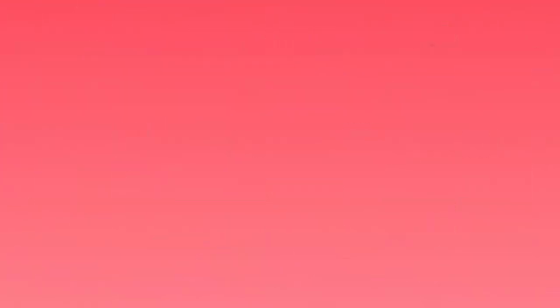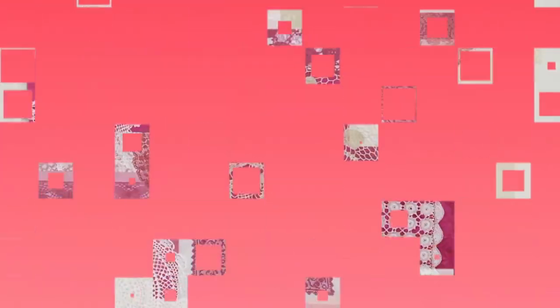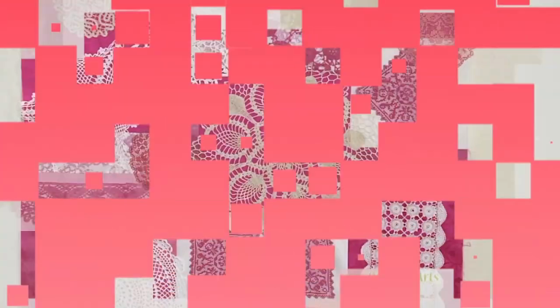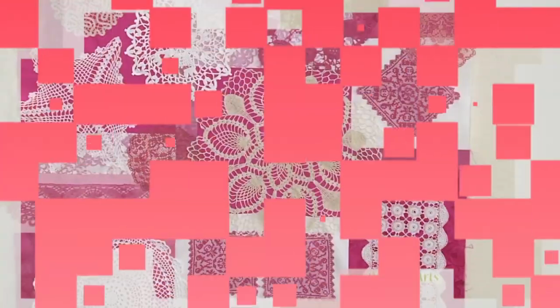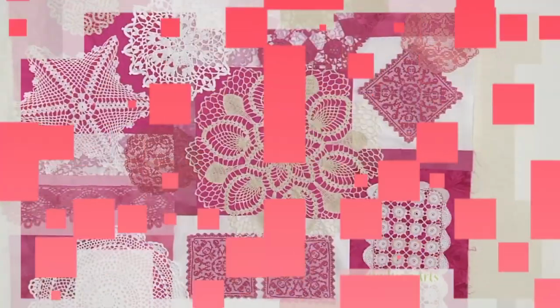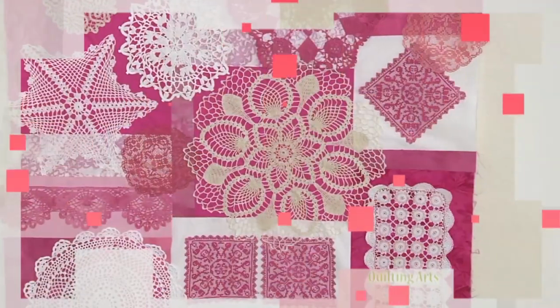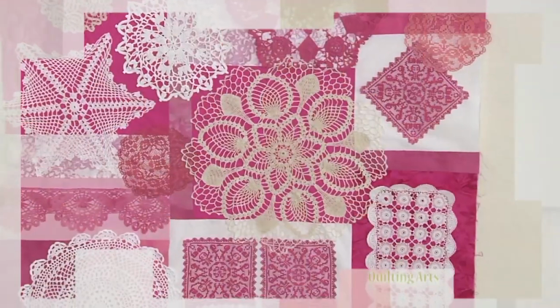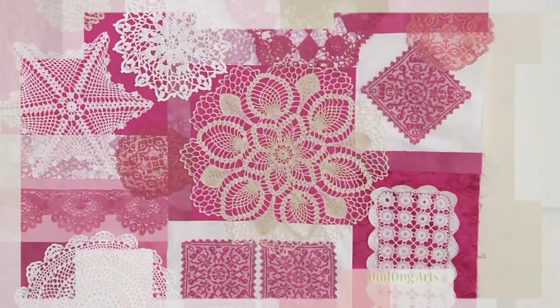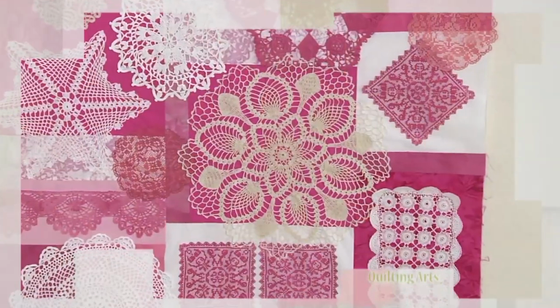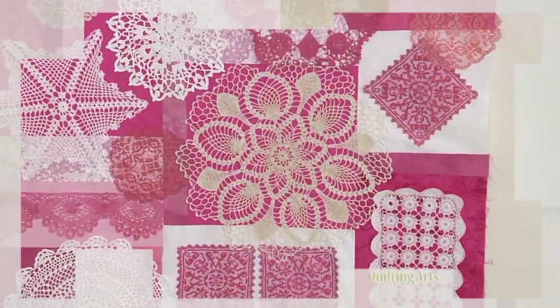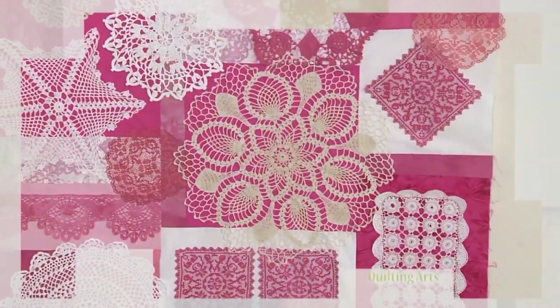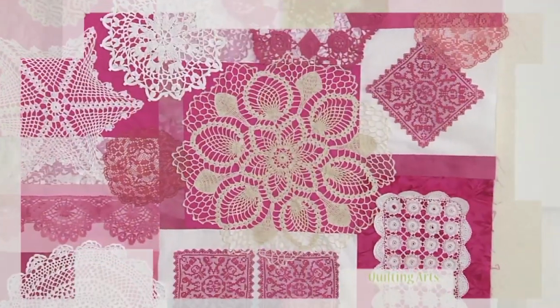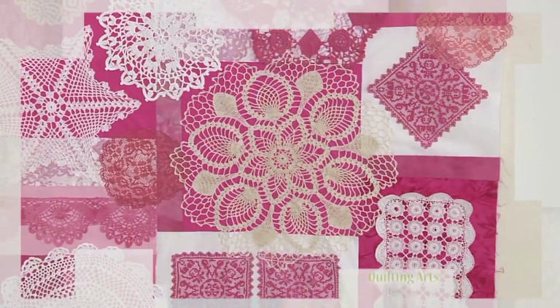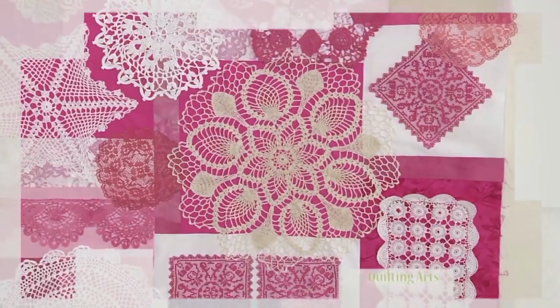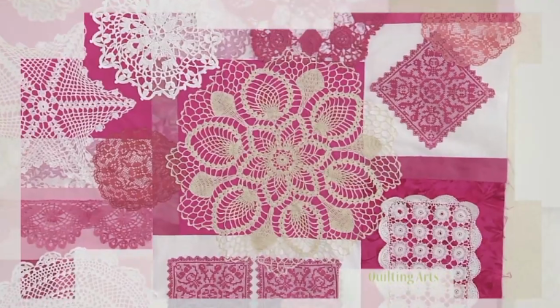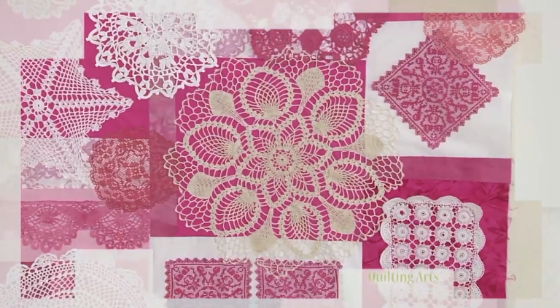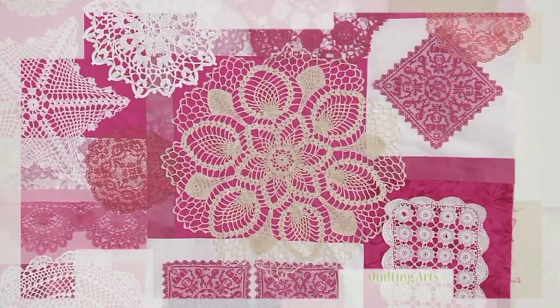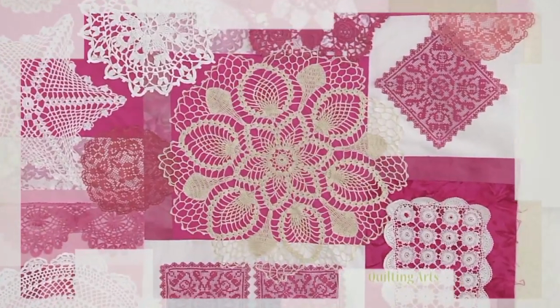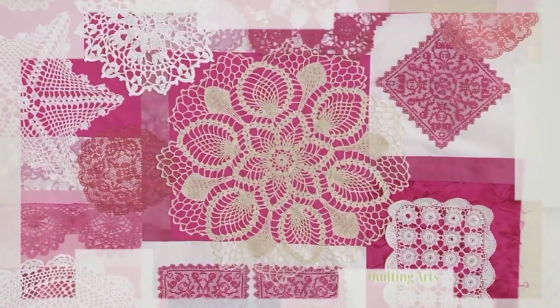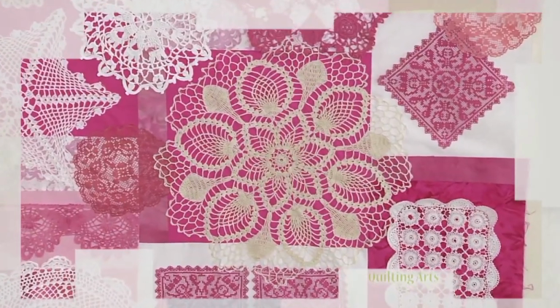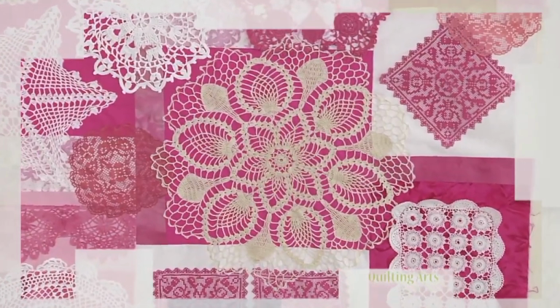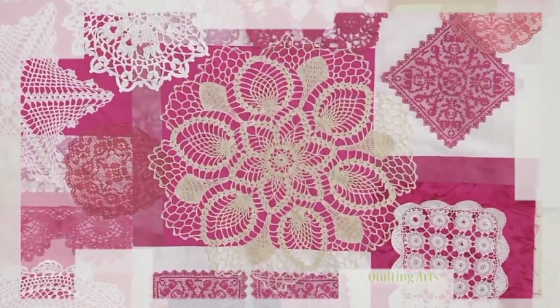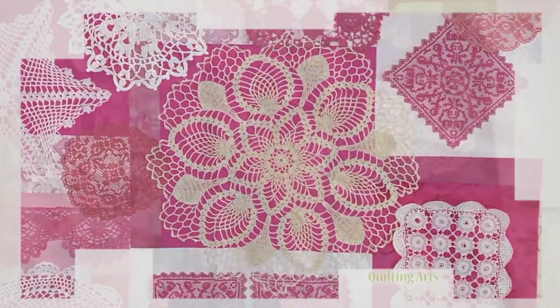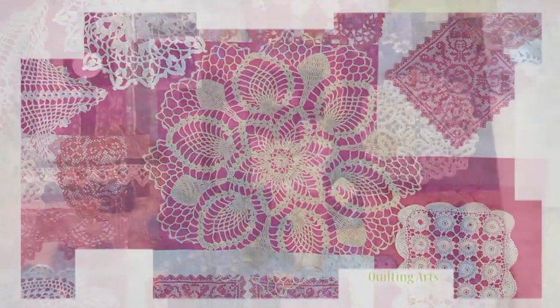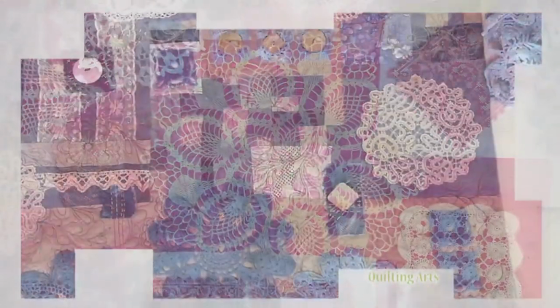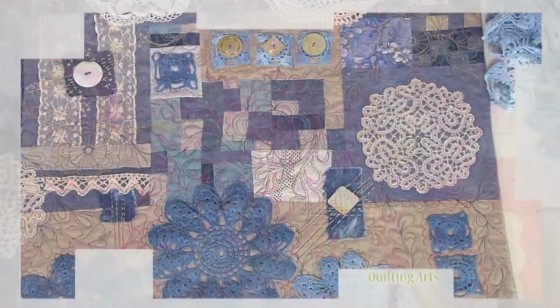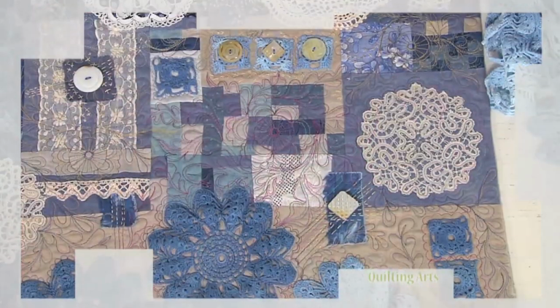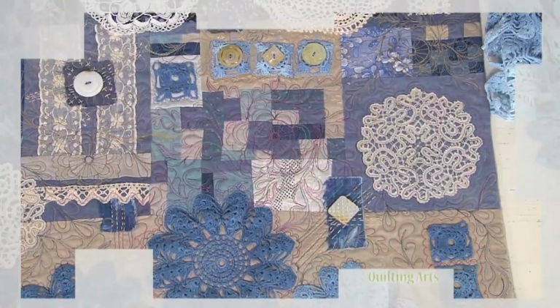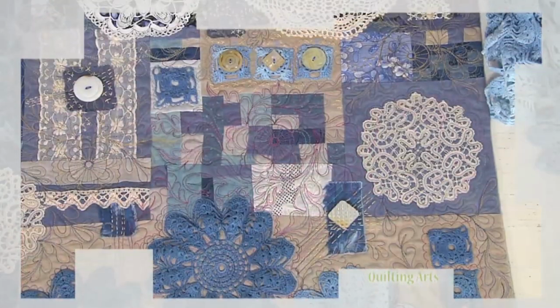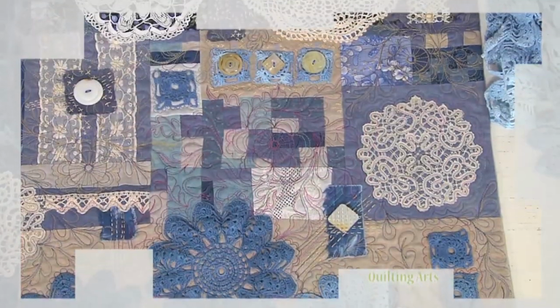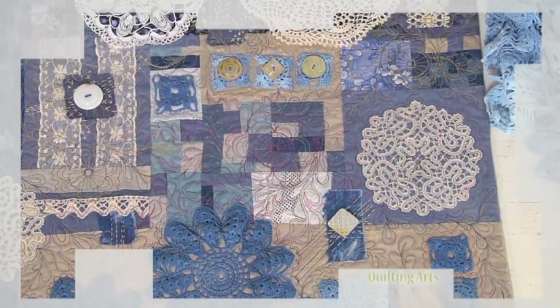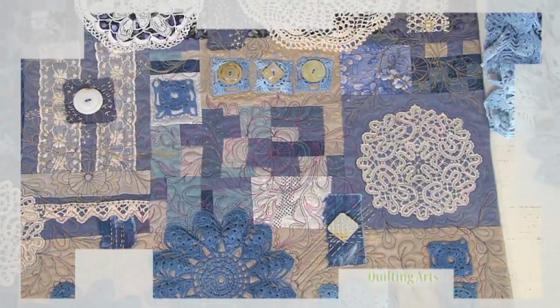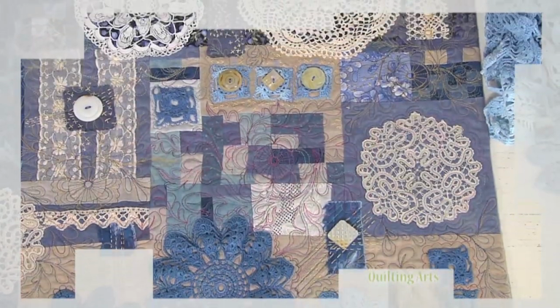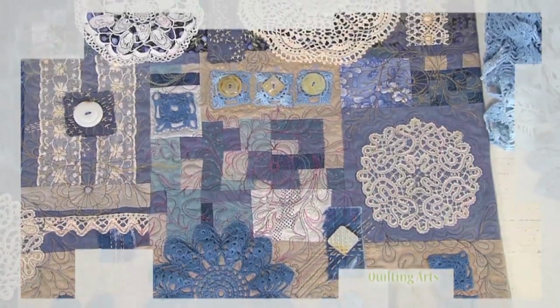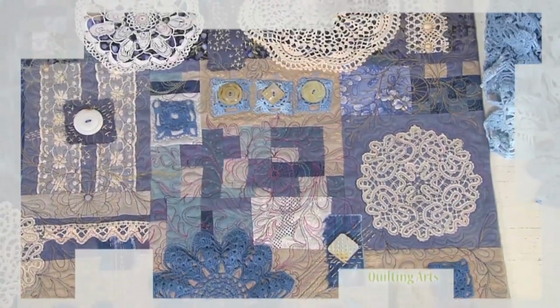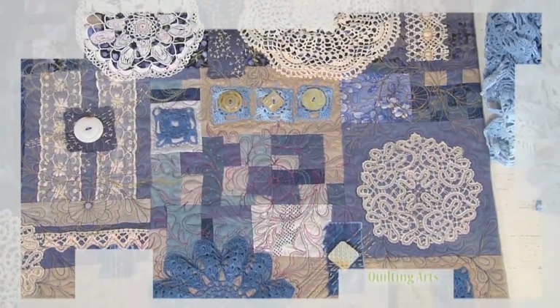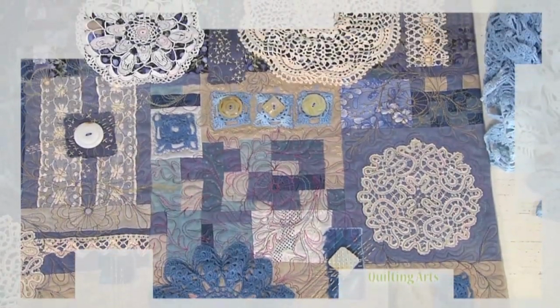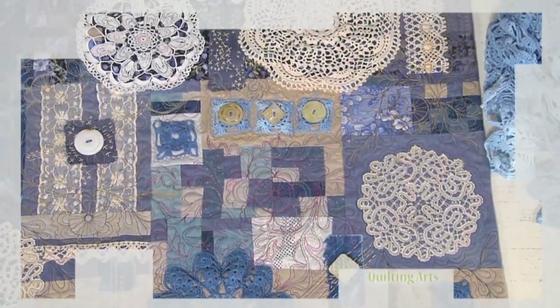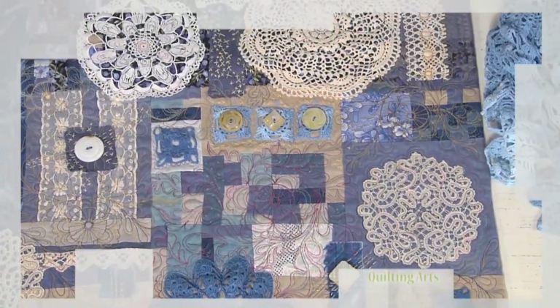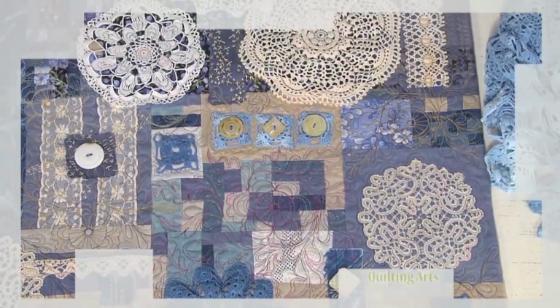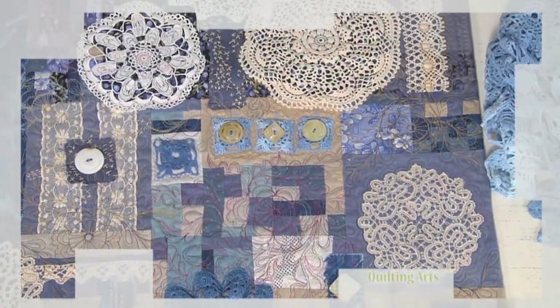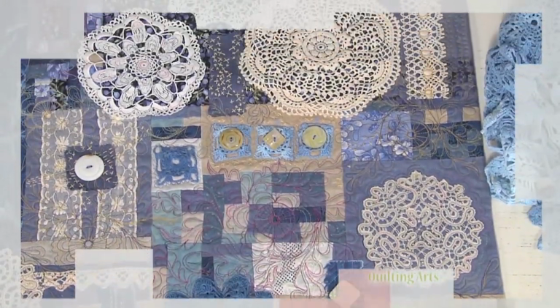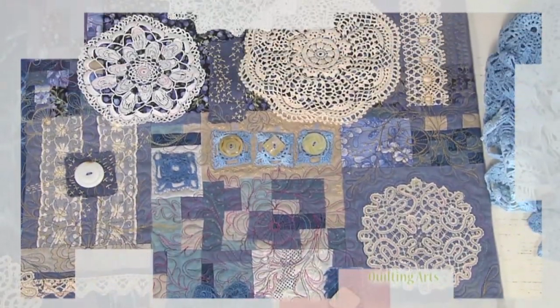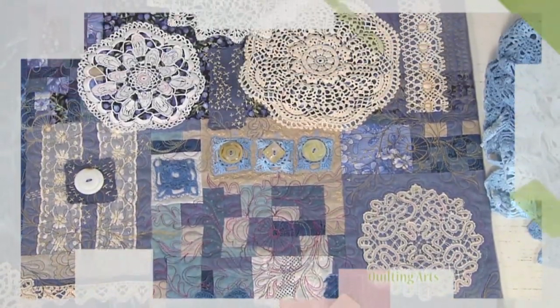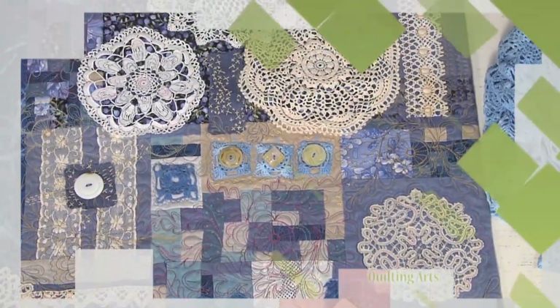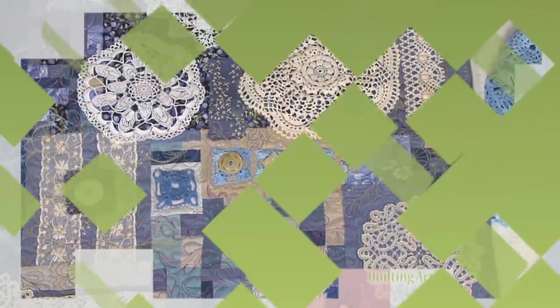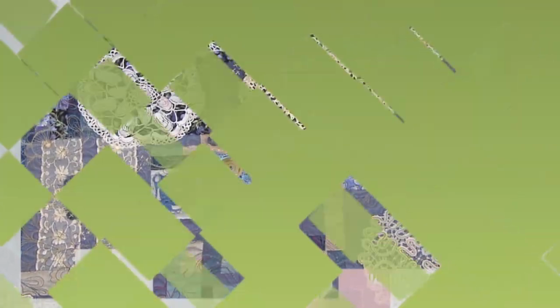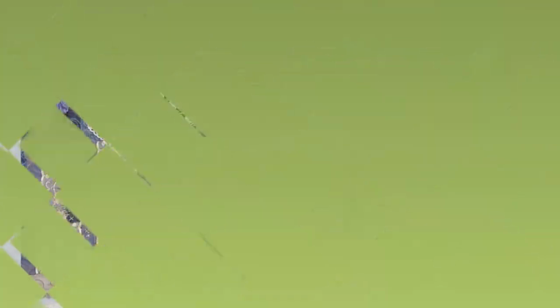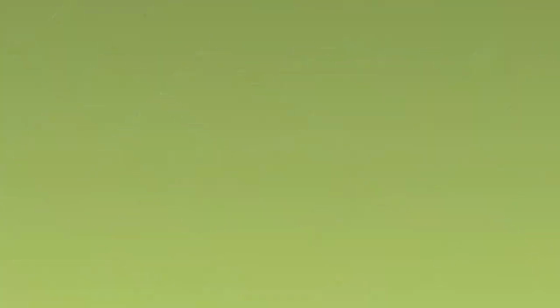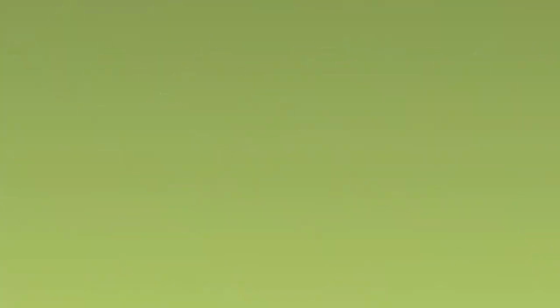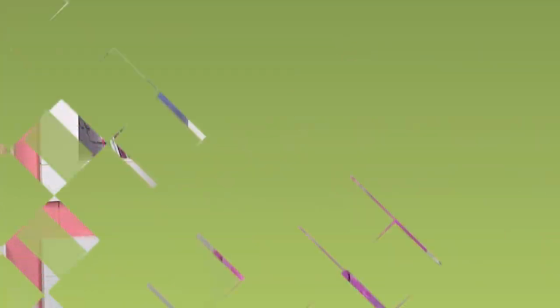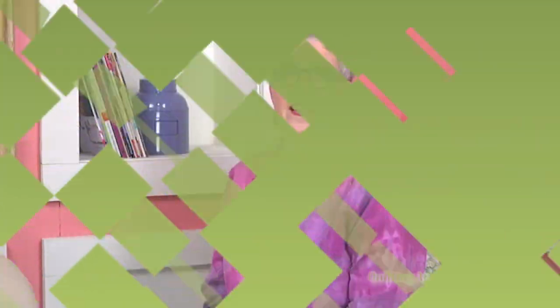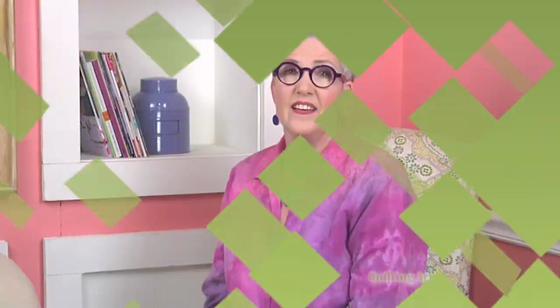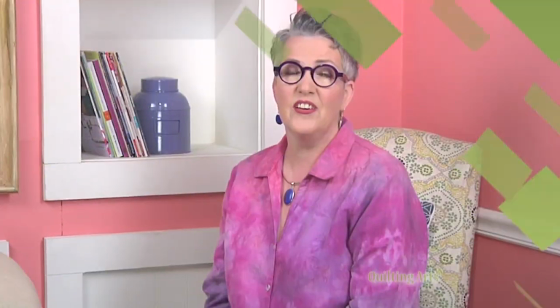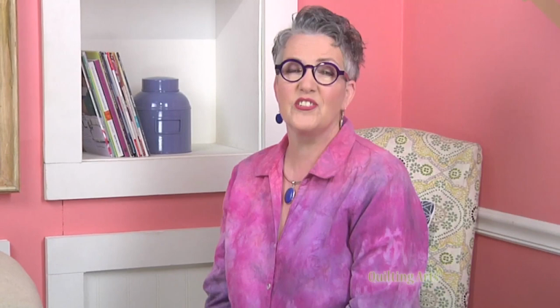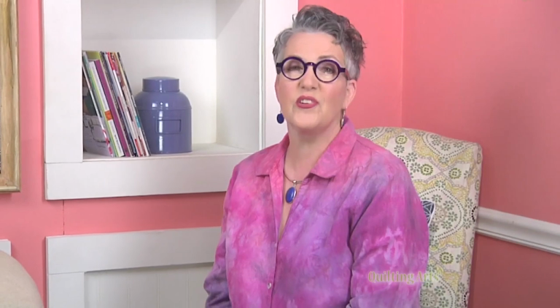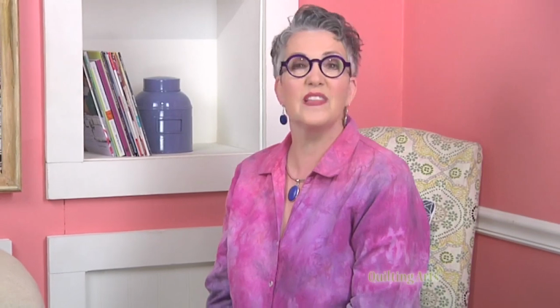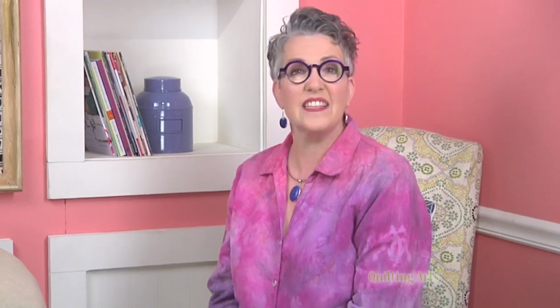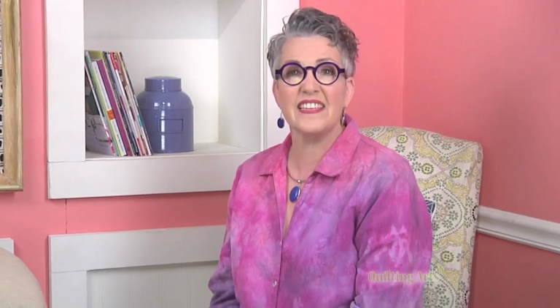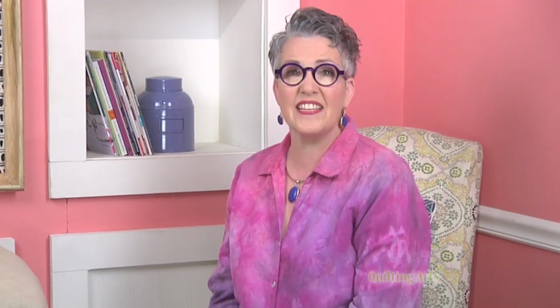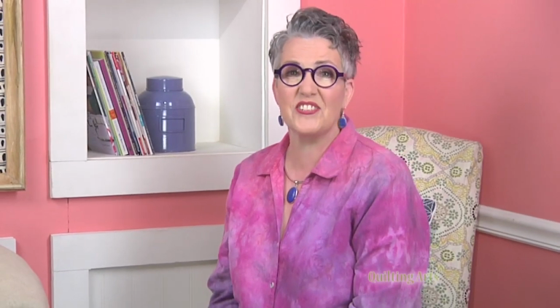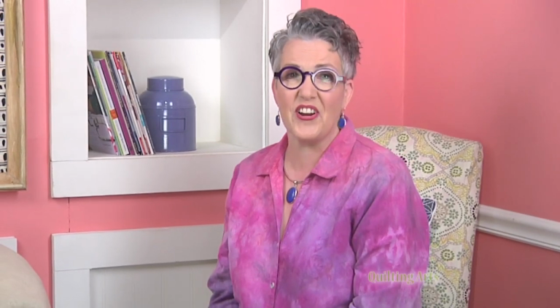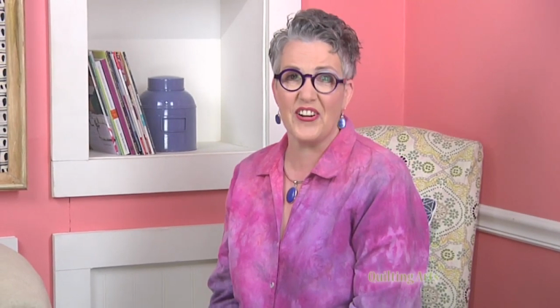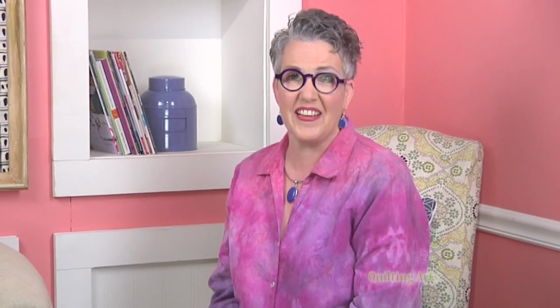Then I'll introduce you to ways you can use doilies and lace in innovative ways in your quilting. So, let's get started.